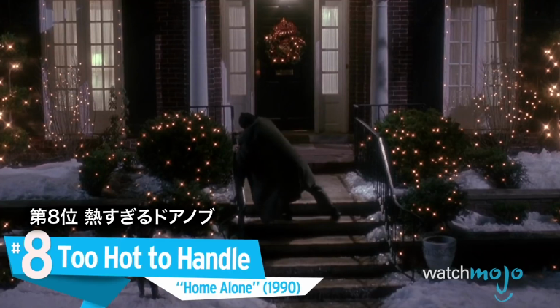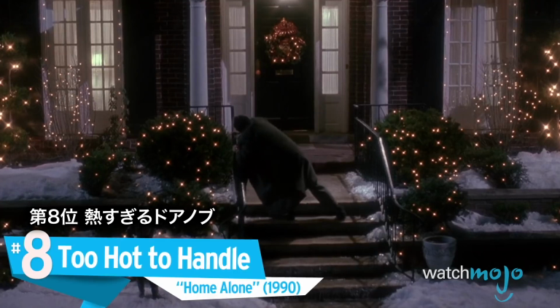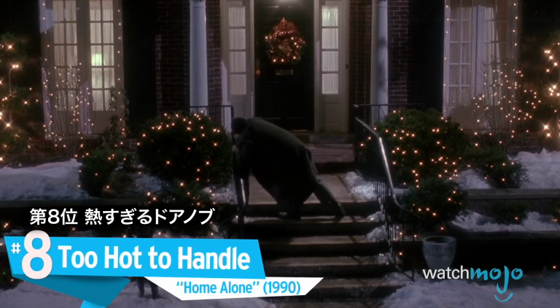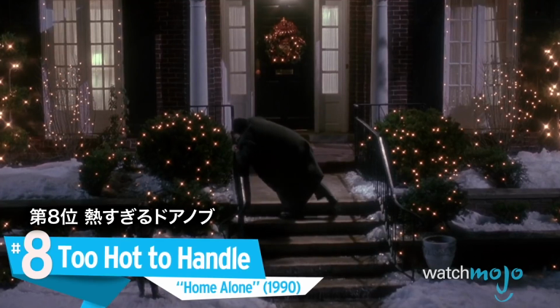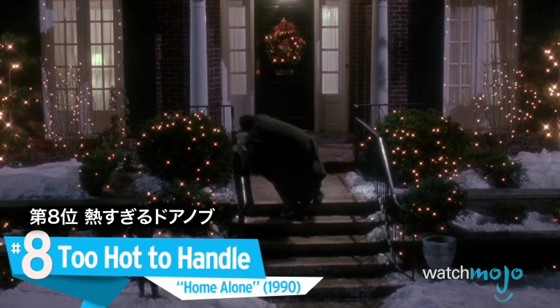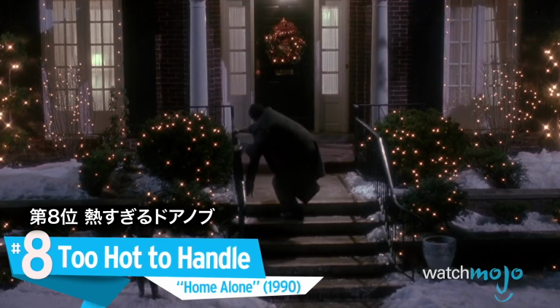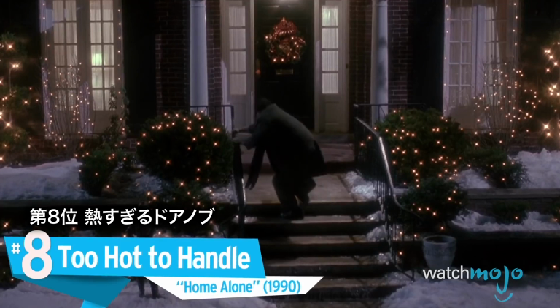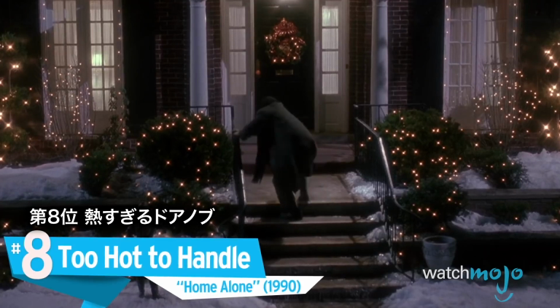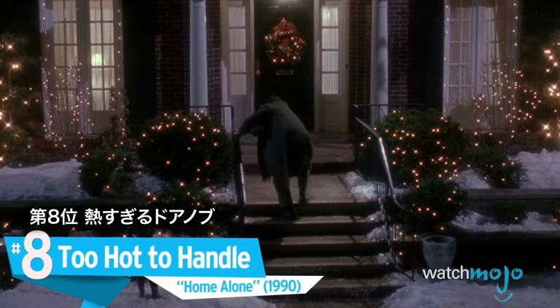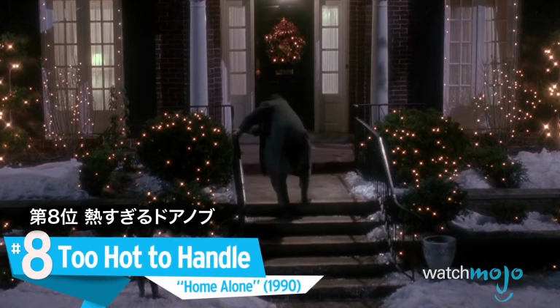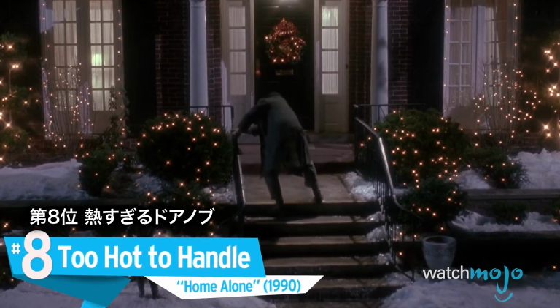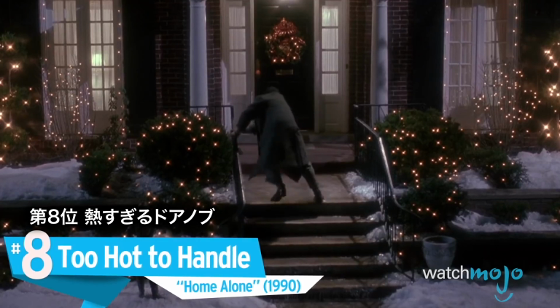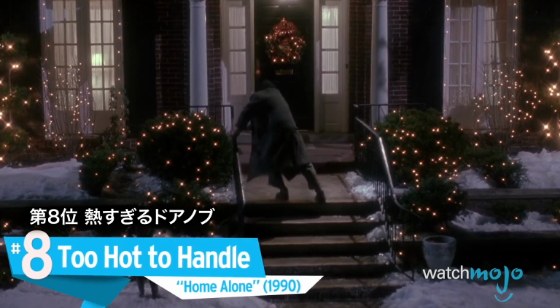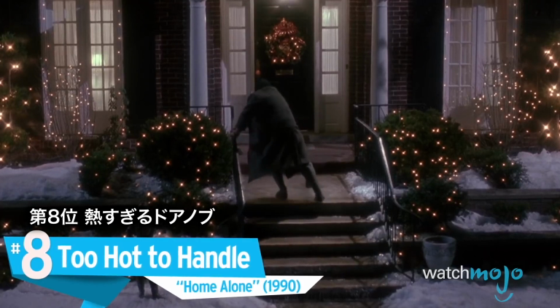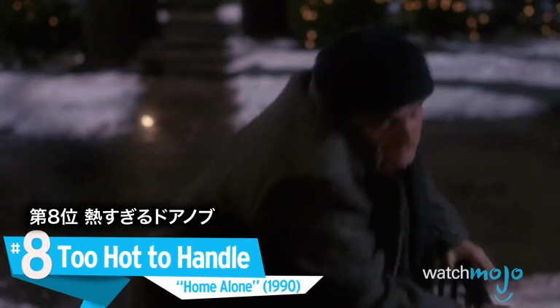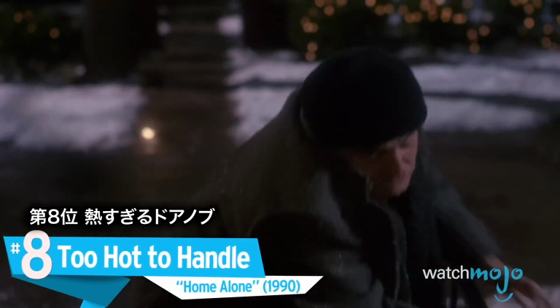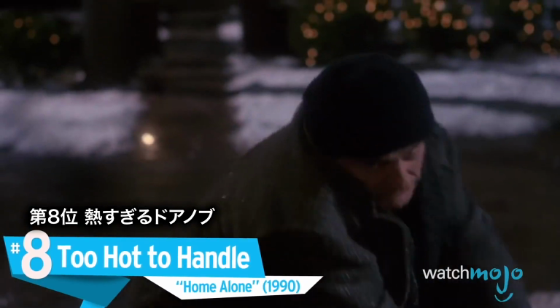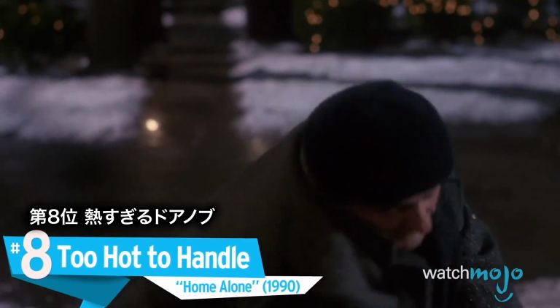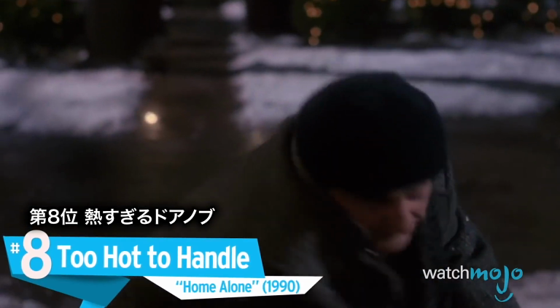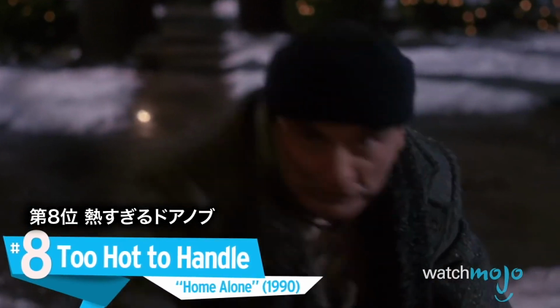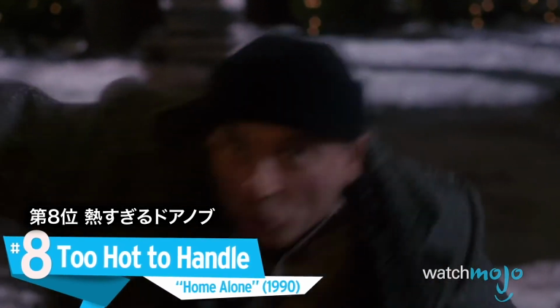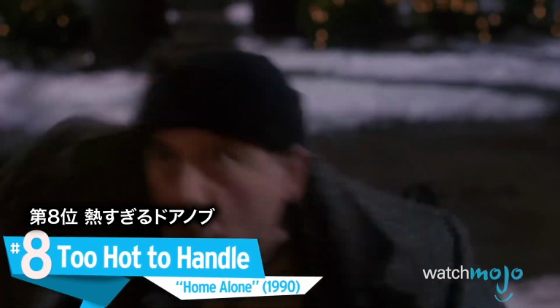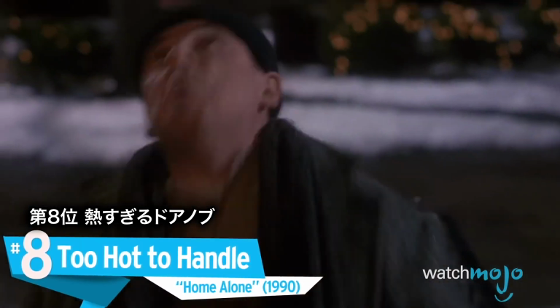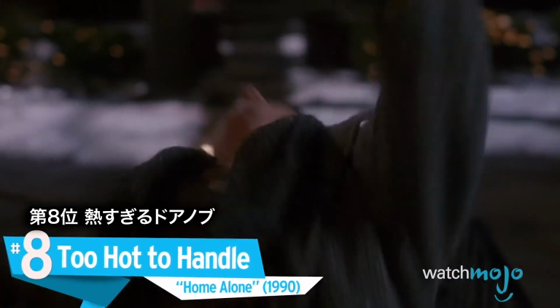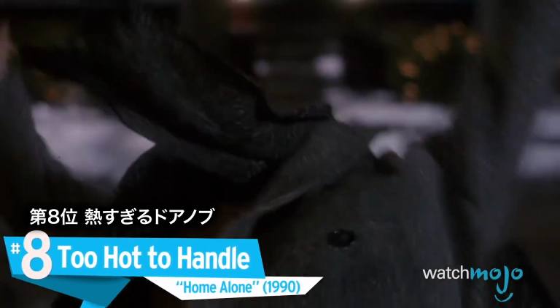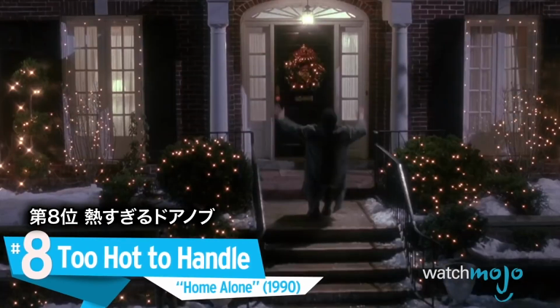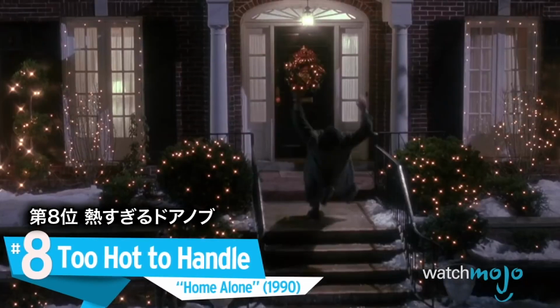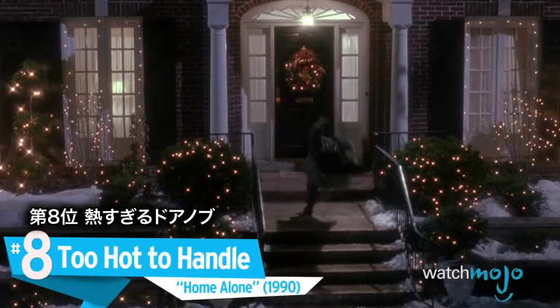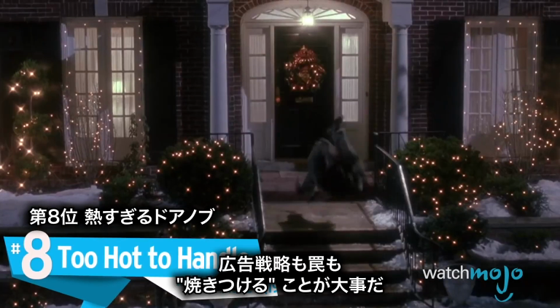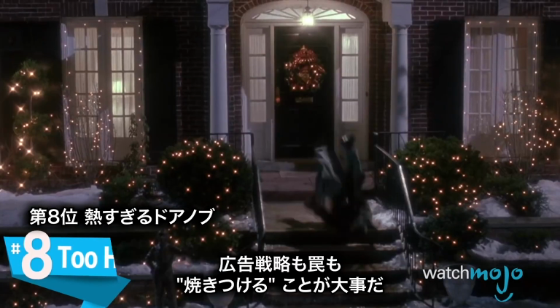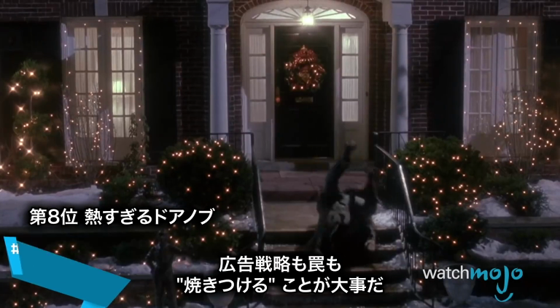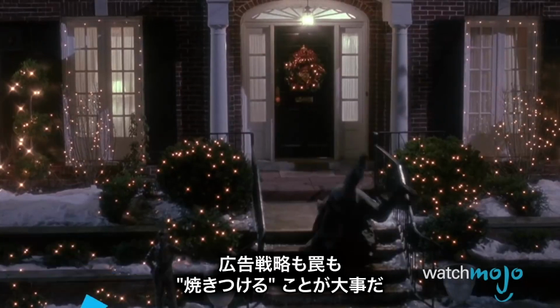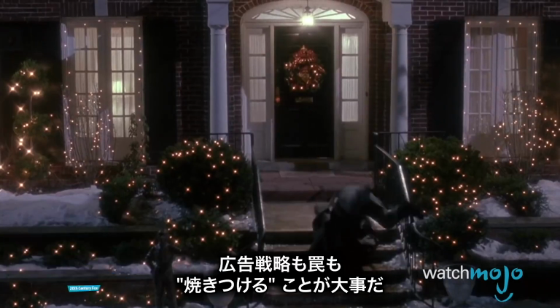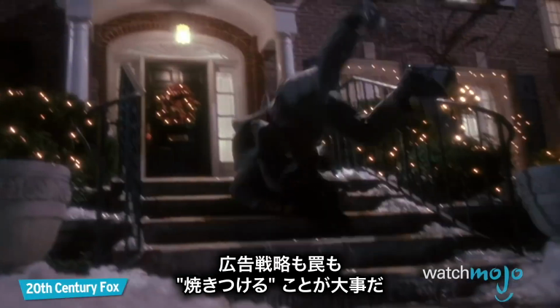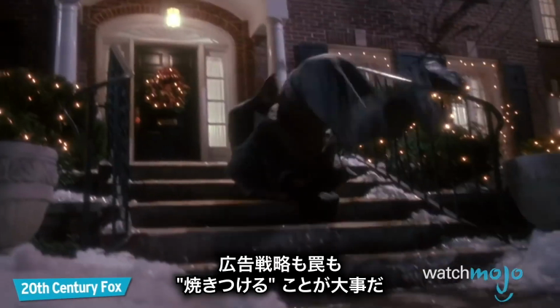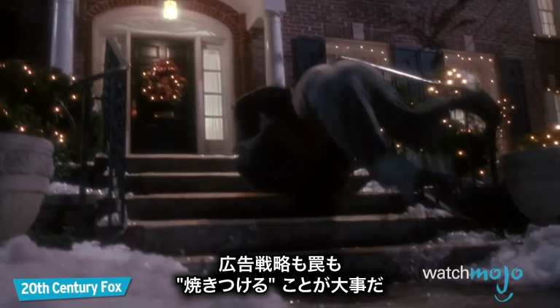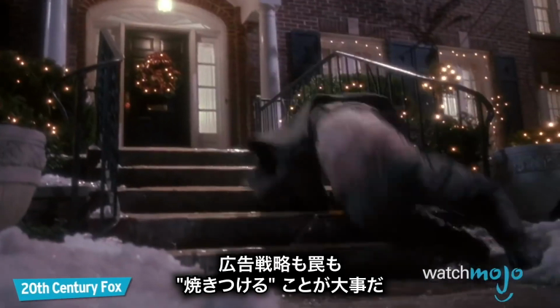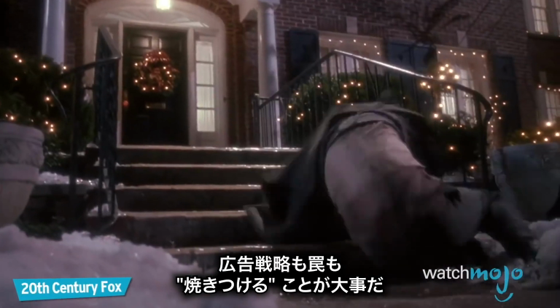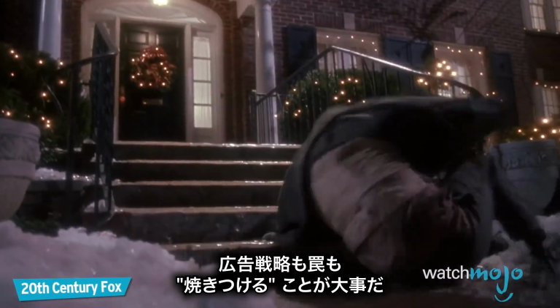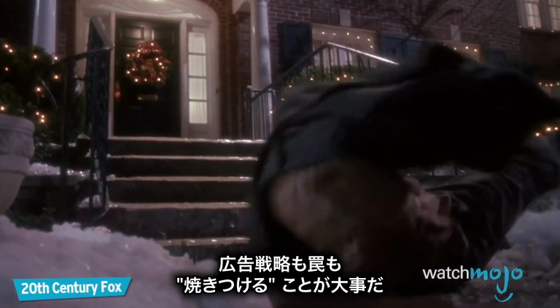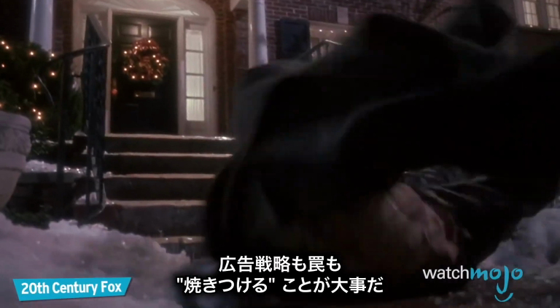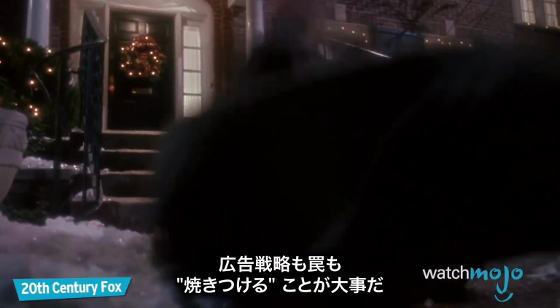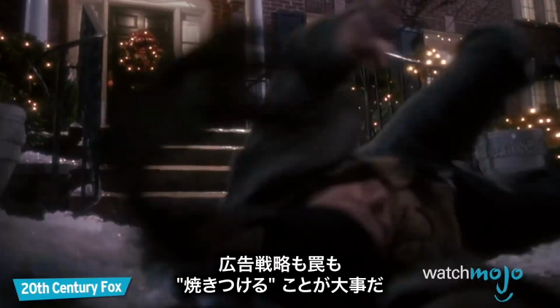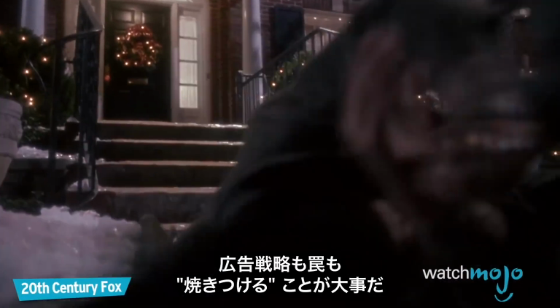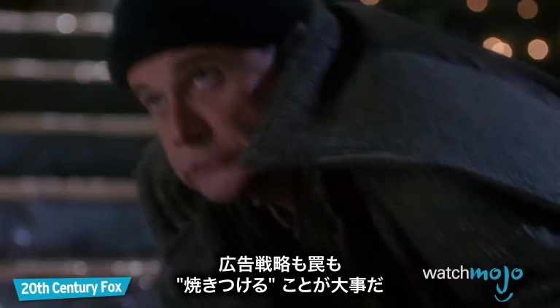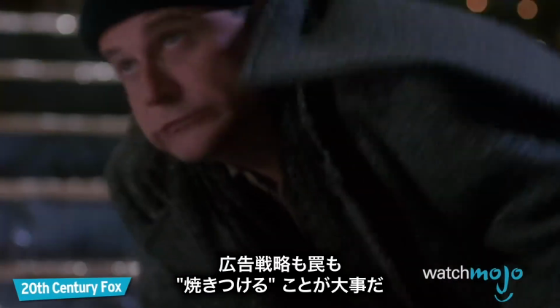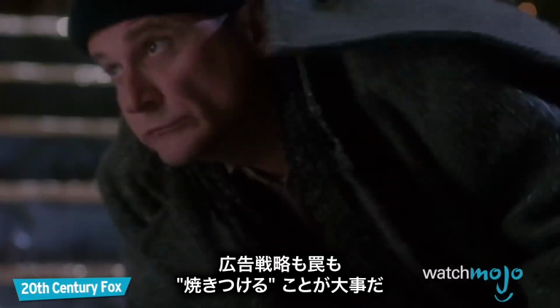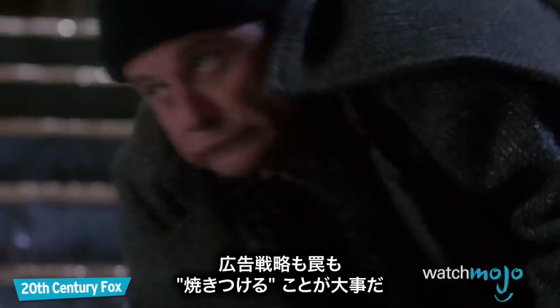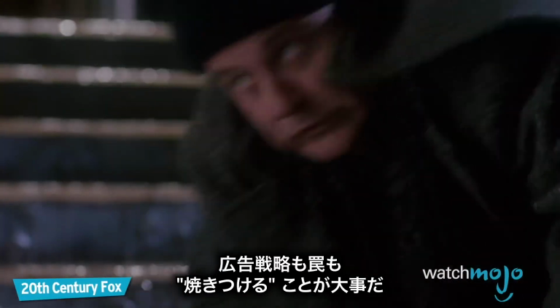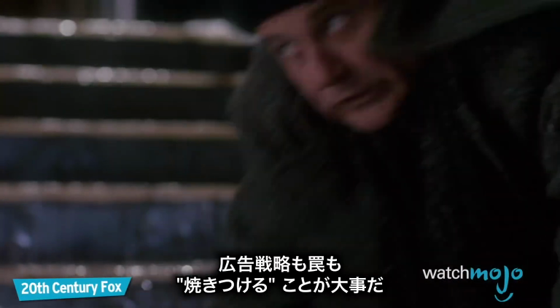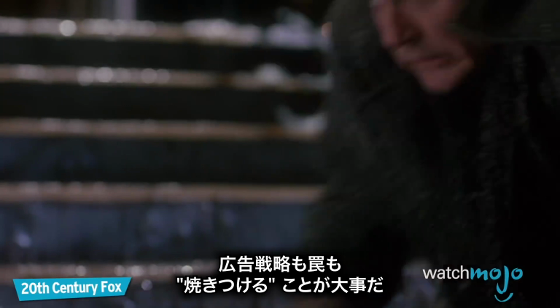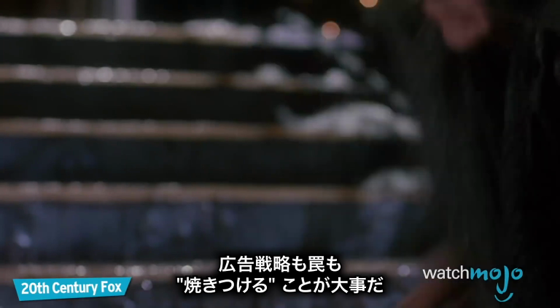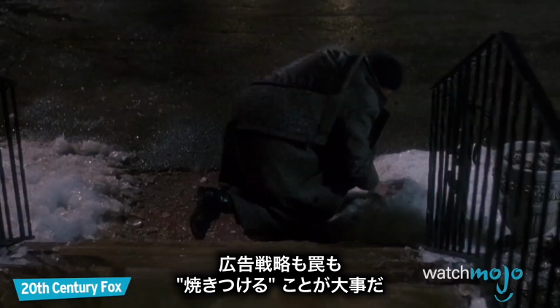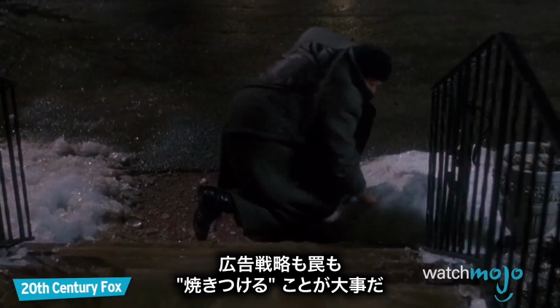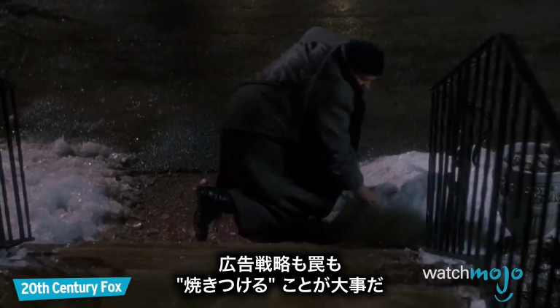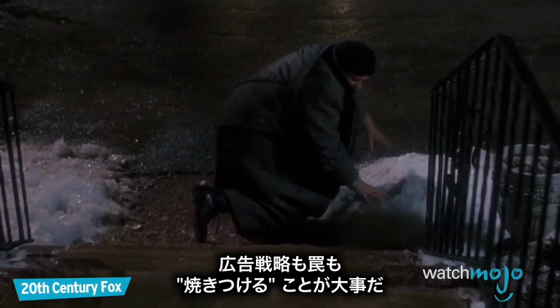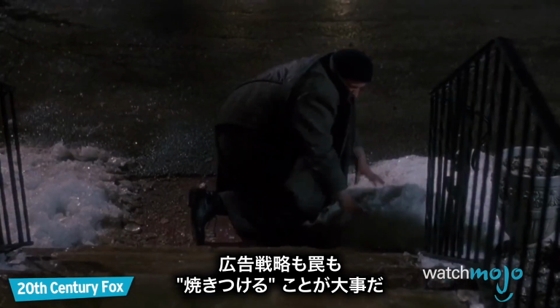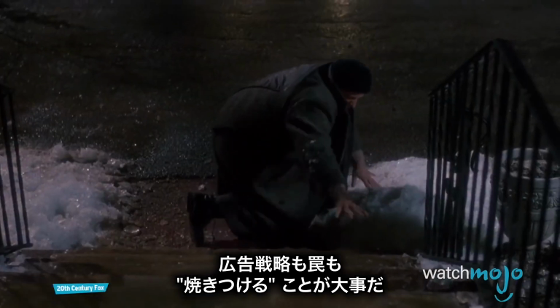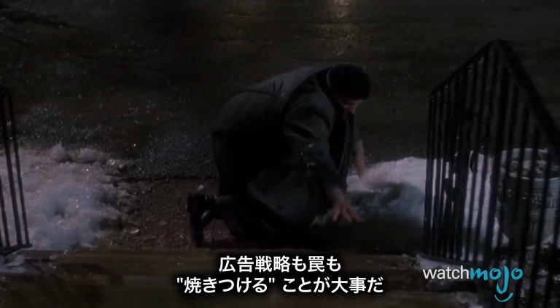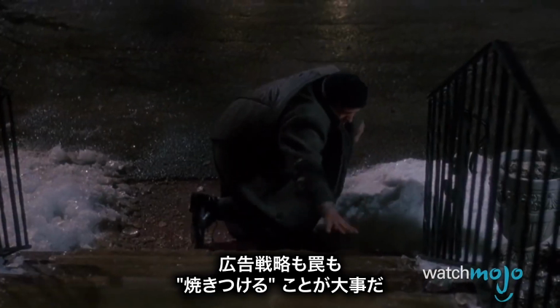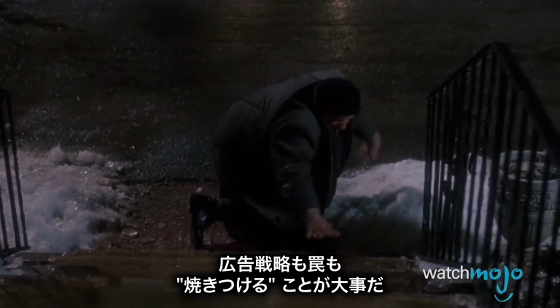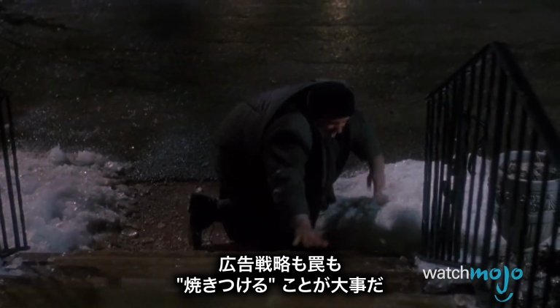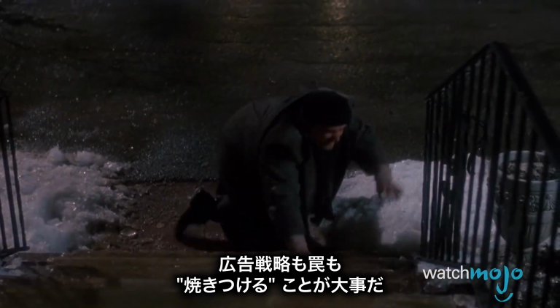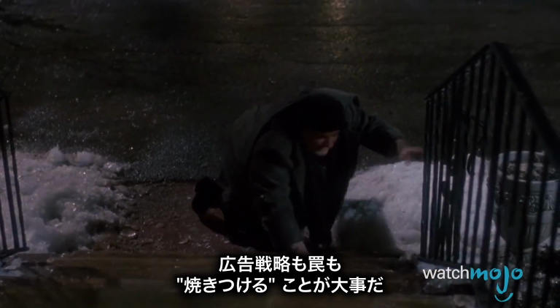Number 8: Too Hot to Handle, Home Alone. Just like in marketing, when it comes to setting traps, it's all about branding.